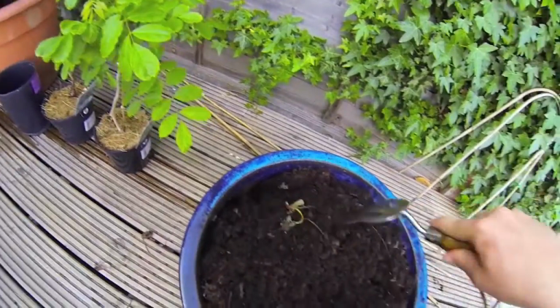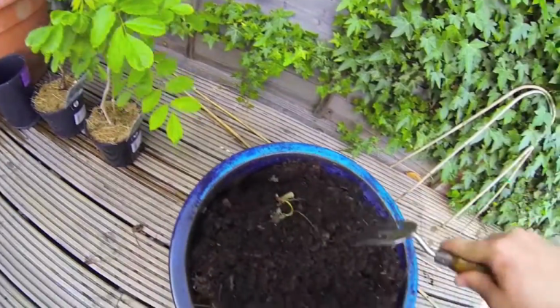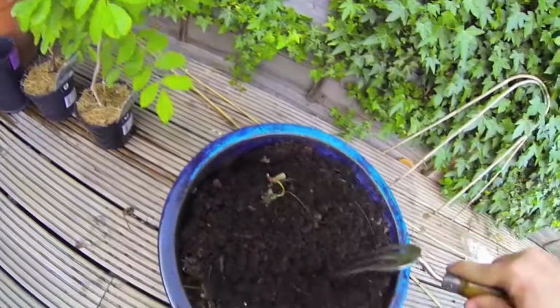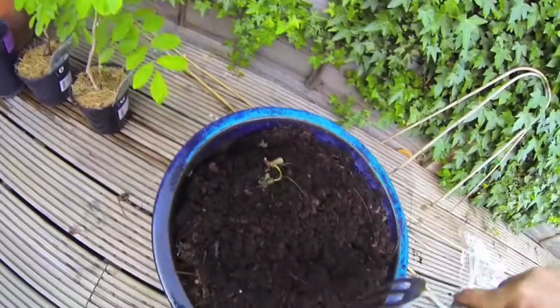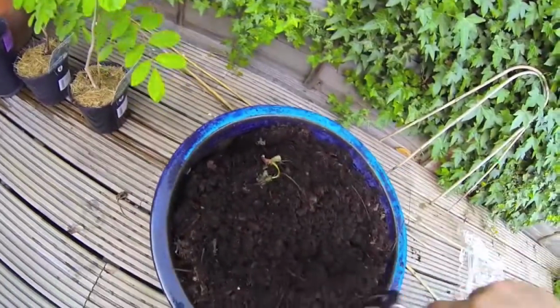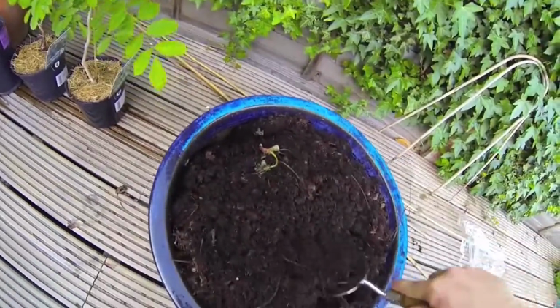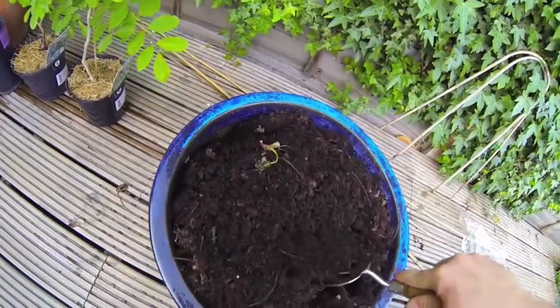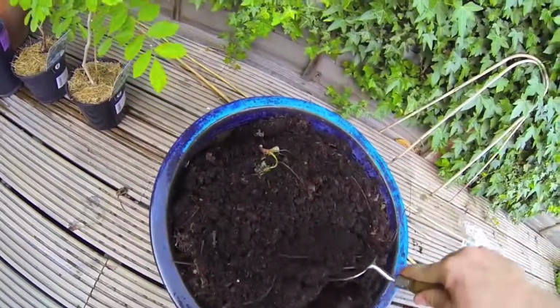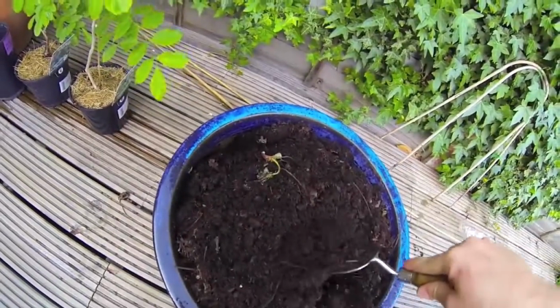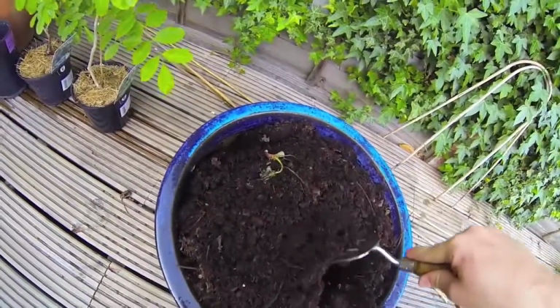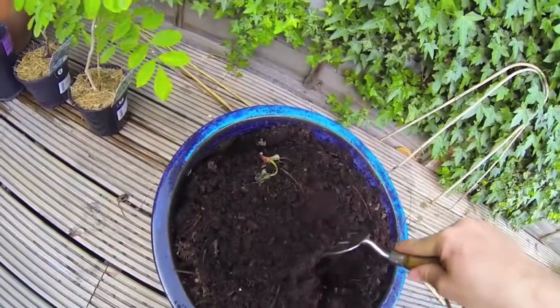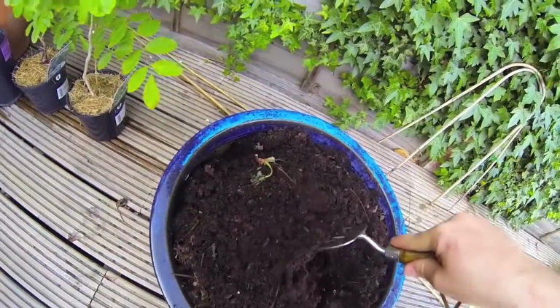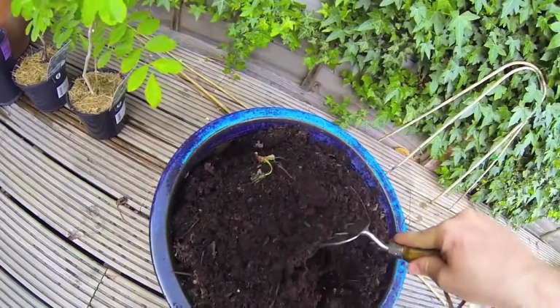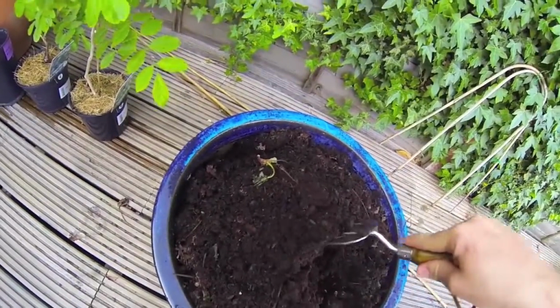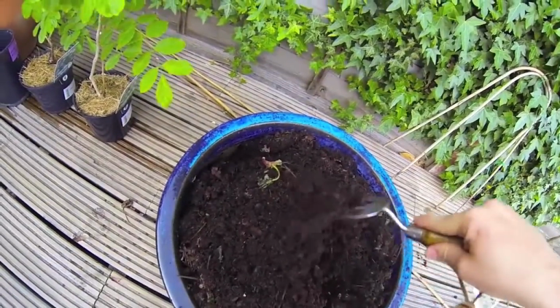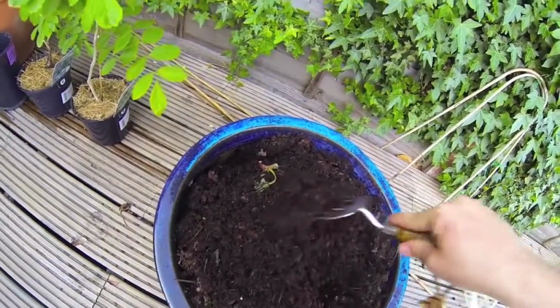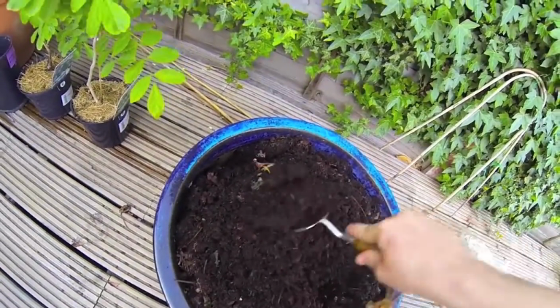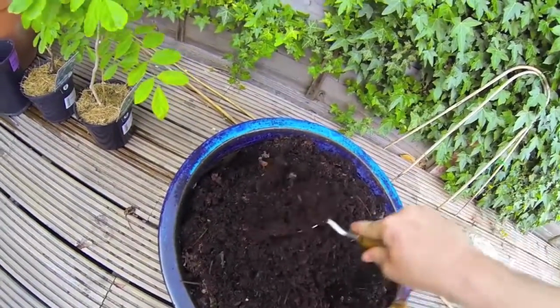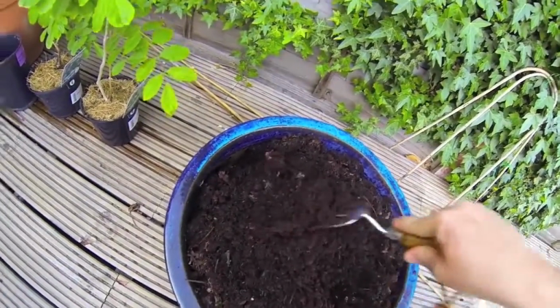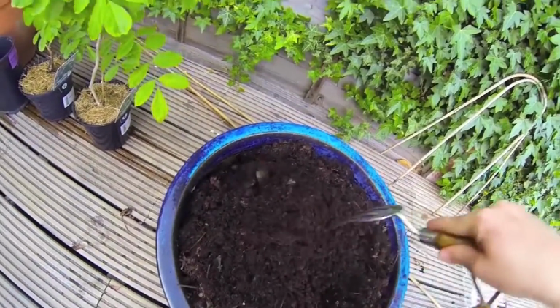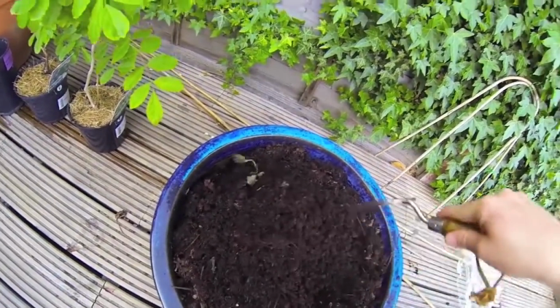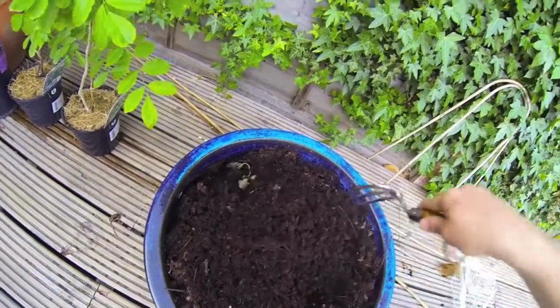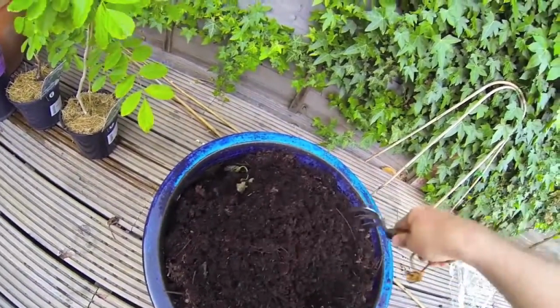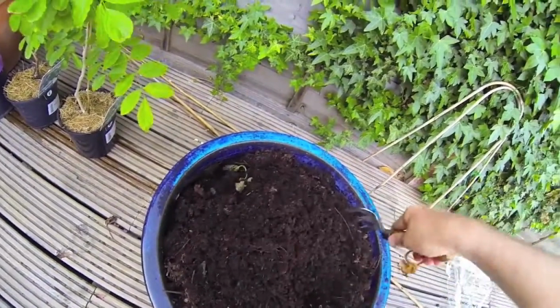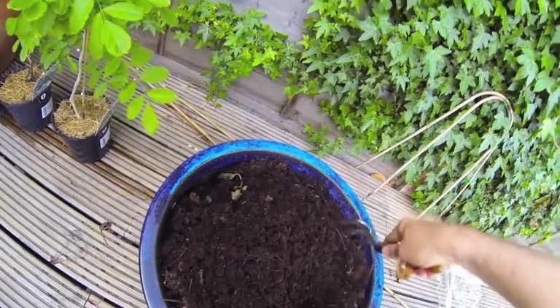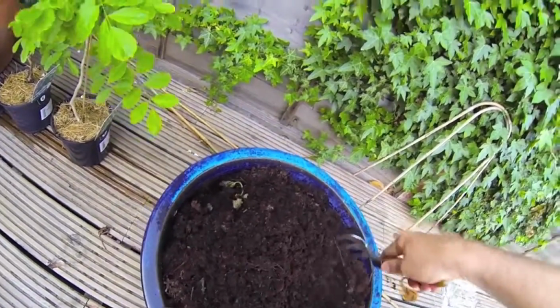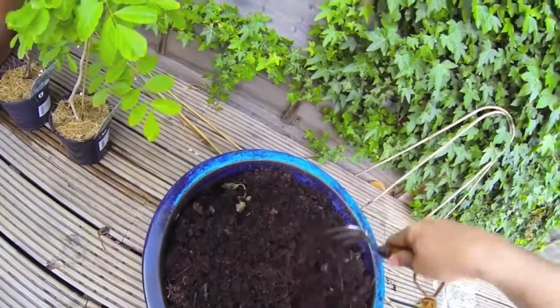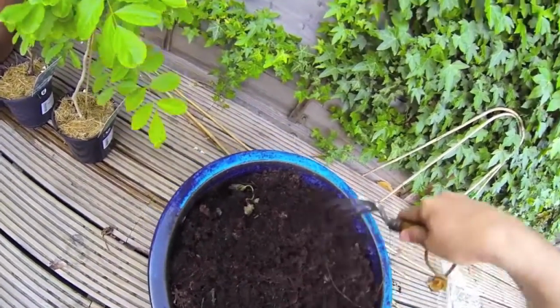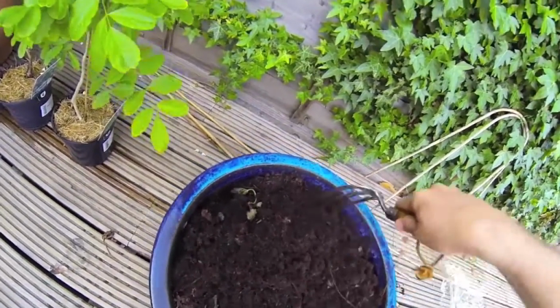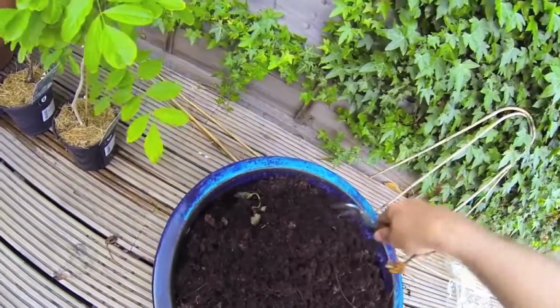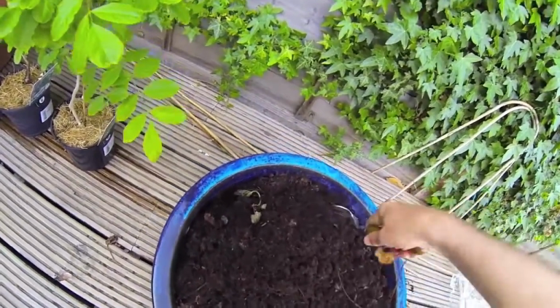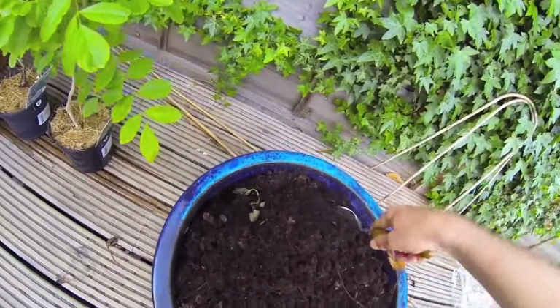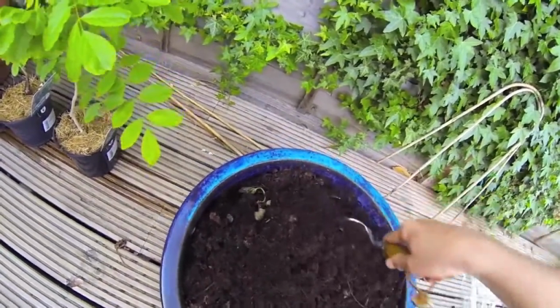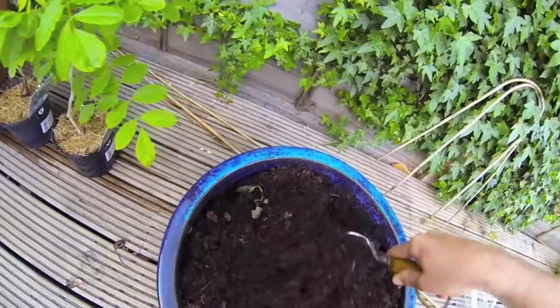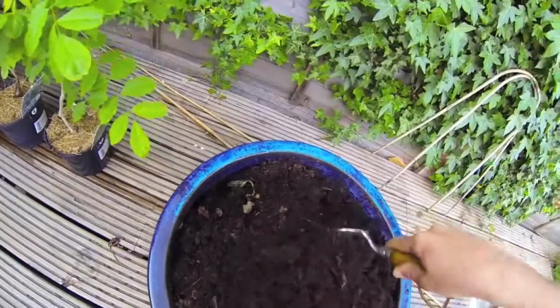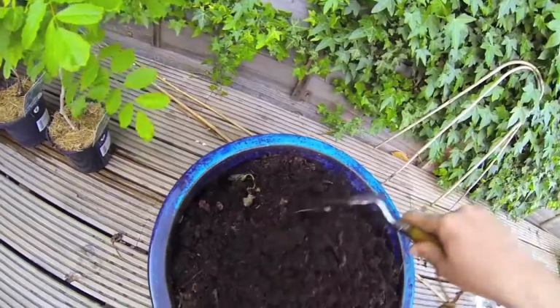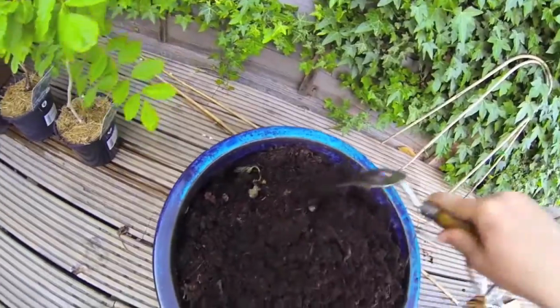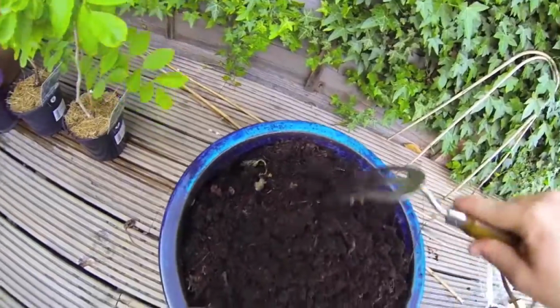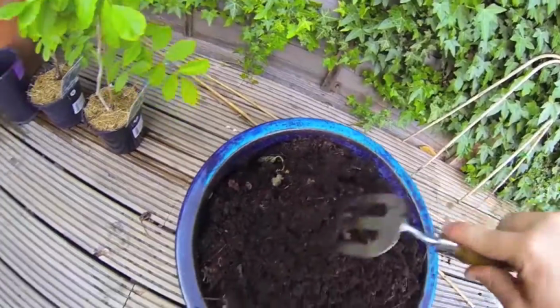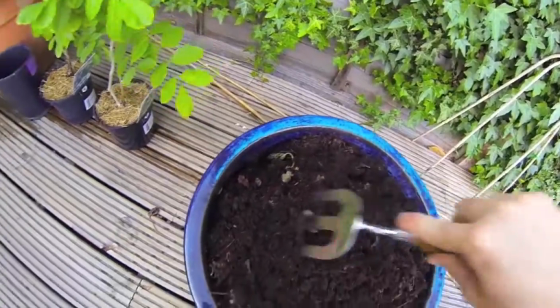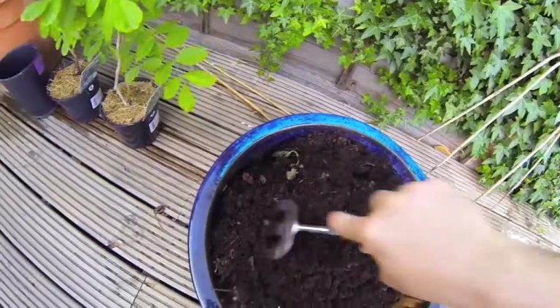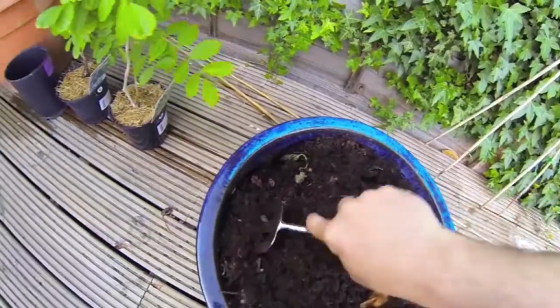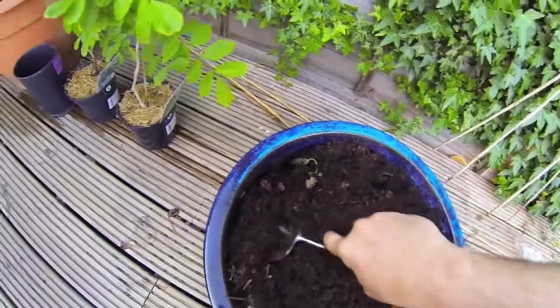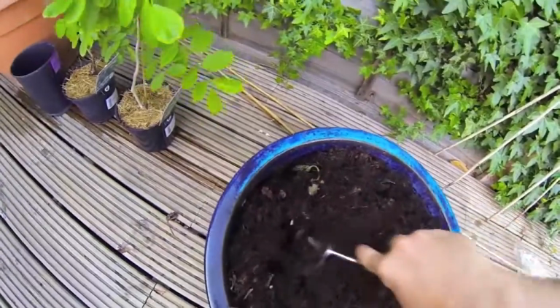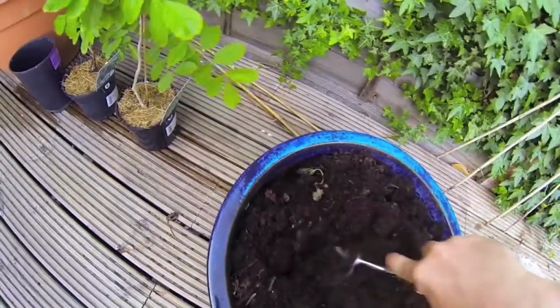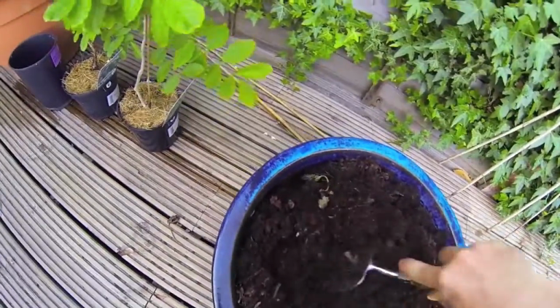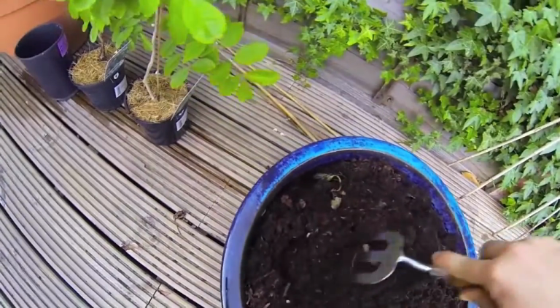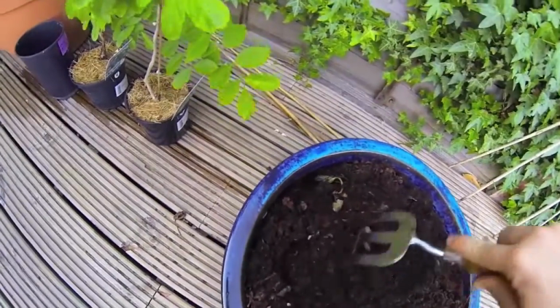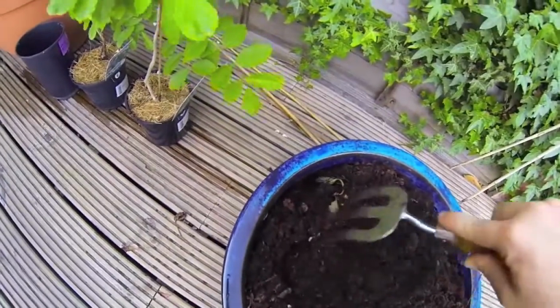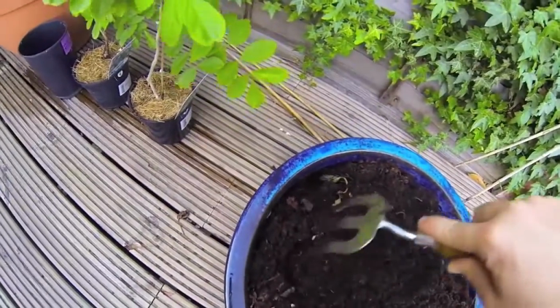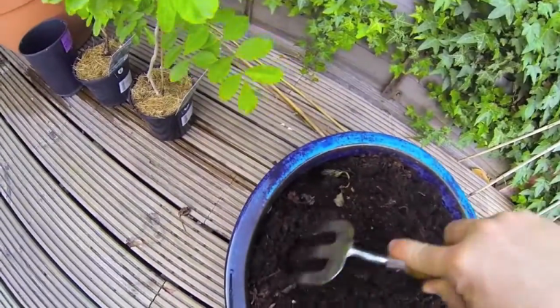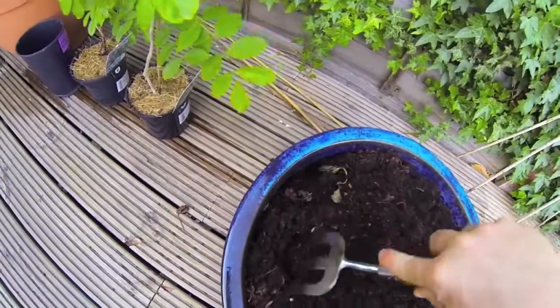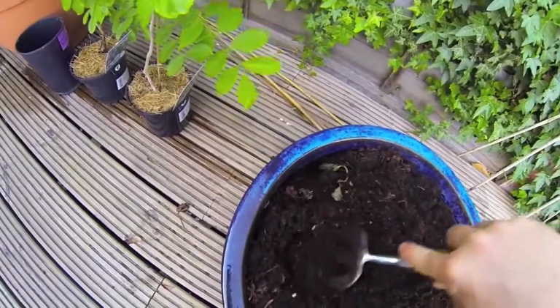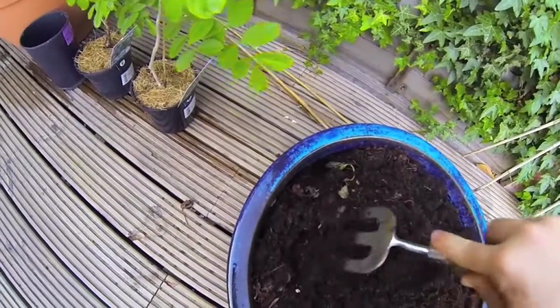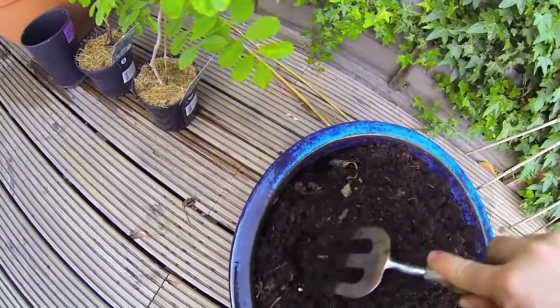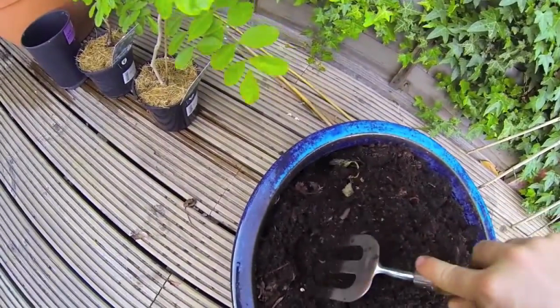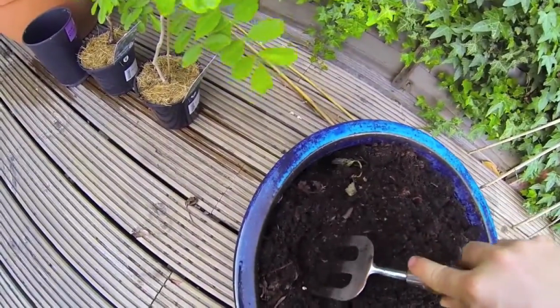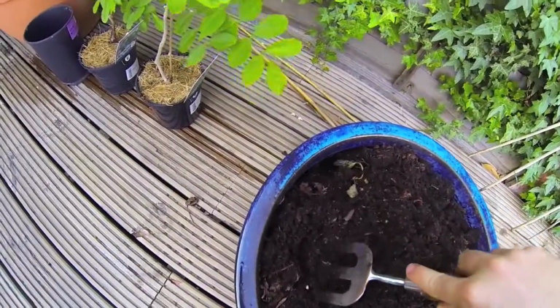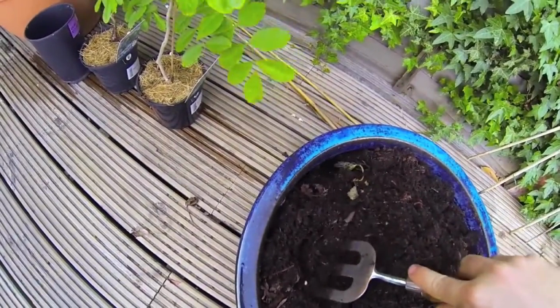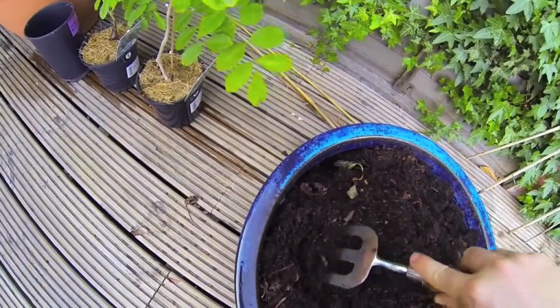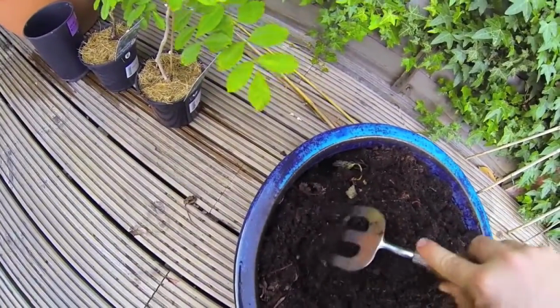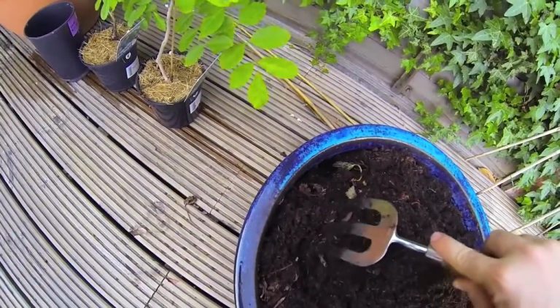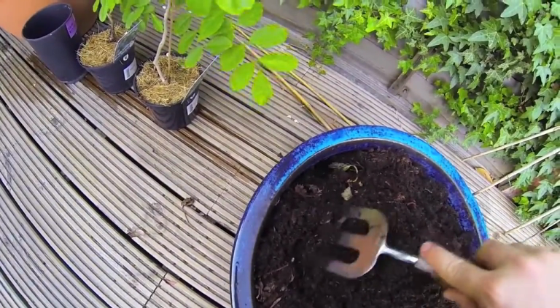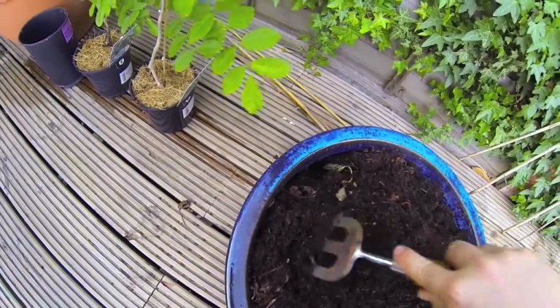The plant eventually just dies. Really gutting because I had loads of strawberries and was really looking forward to a lush strawberry season — now they're all dead.